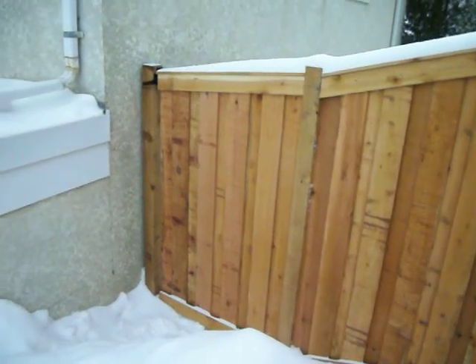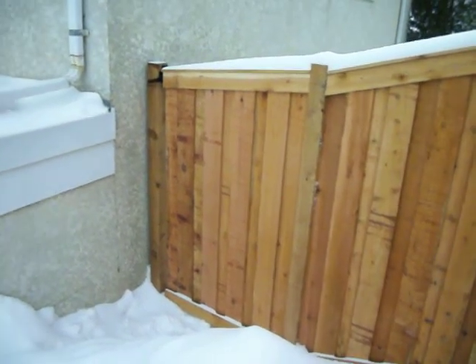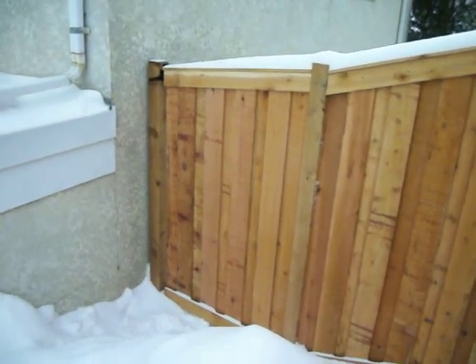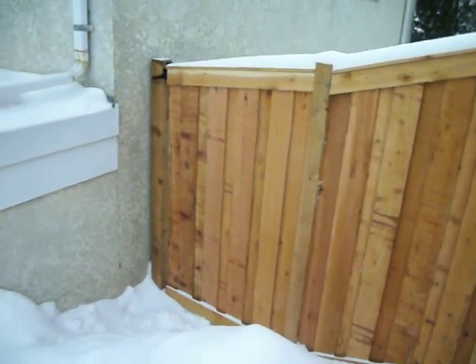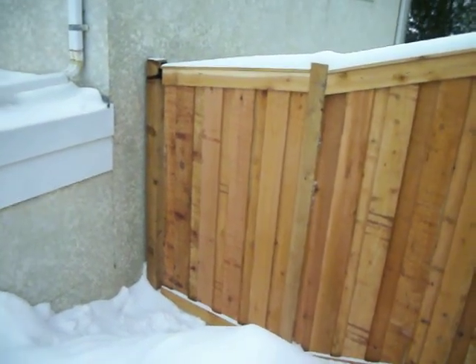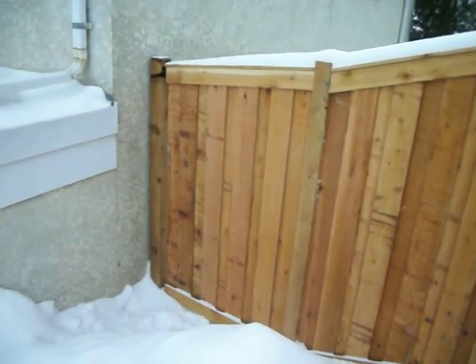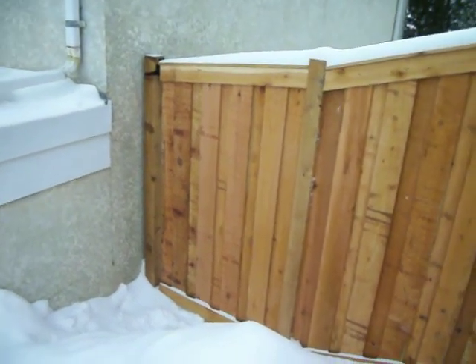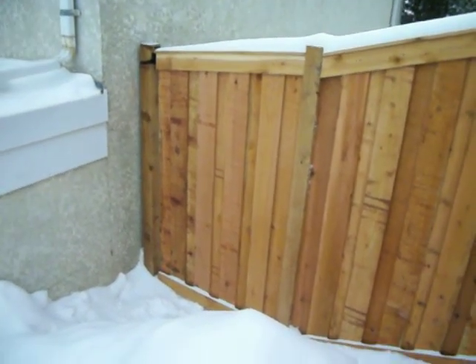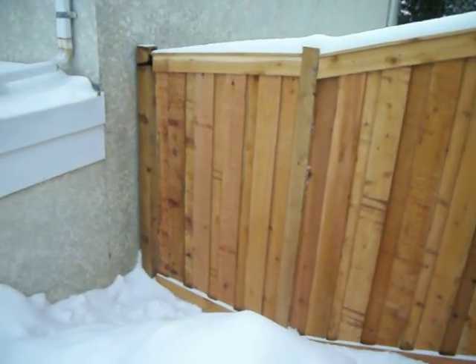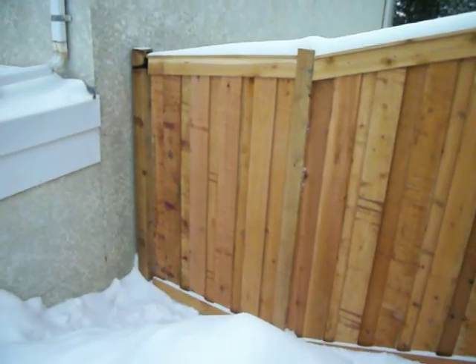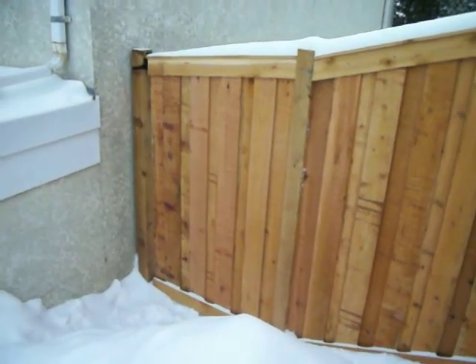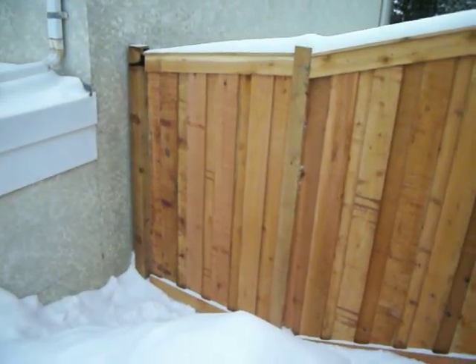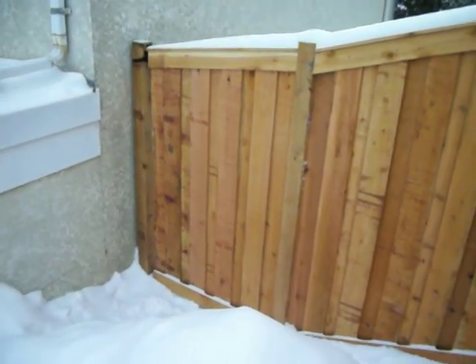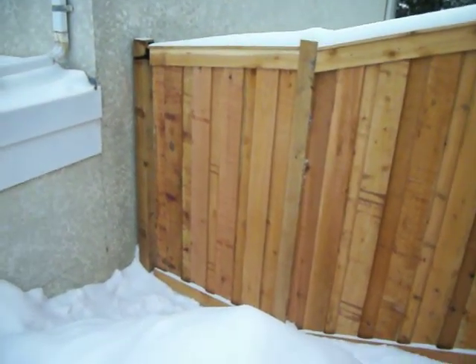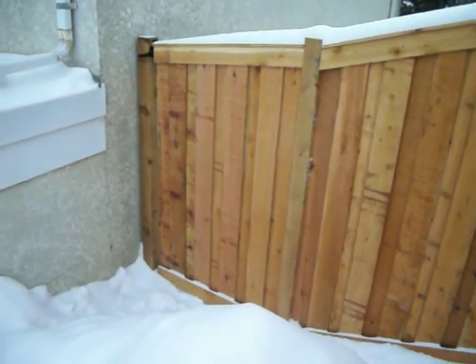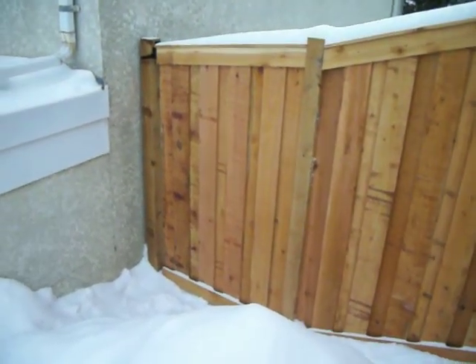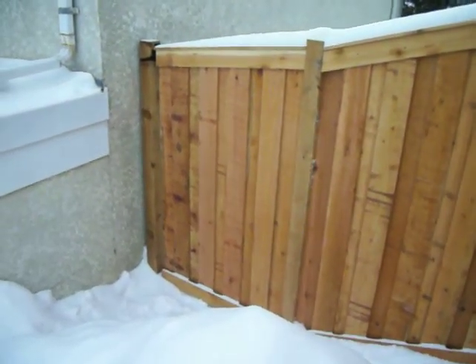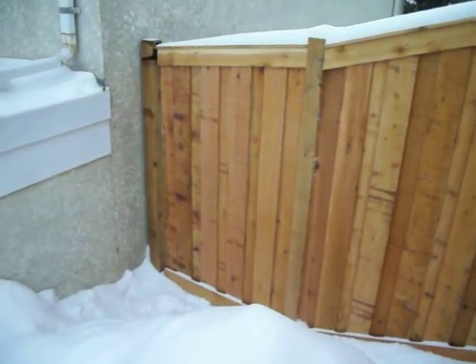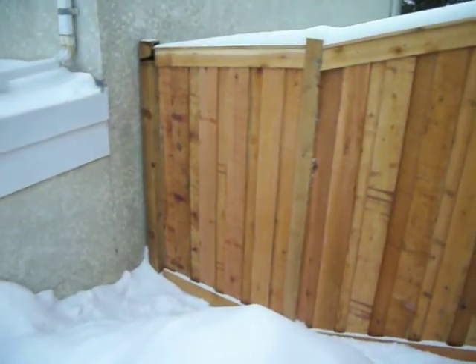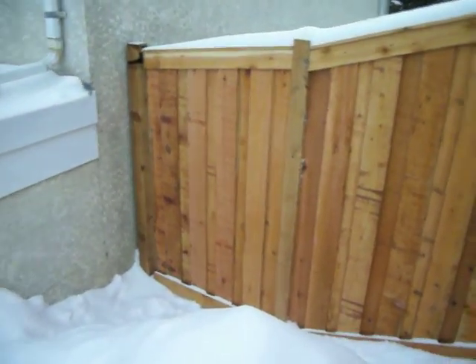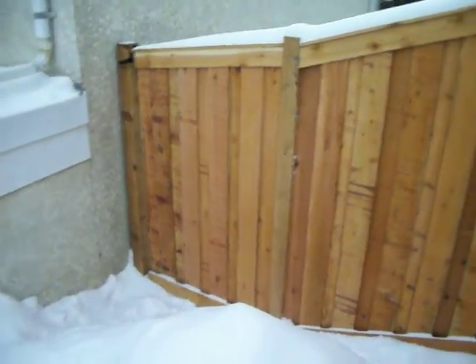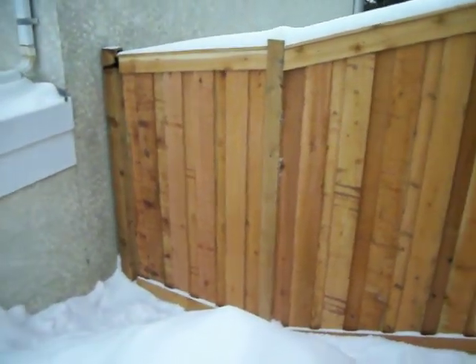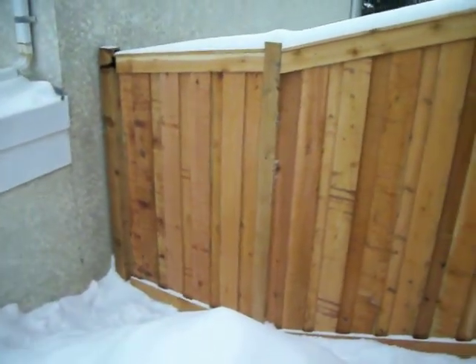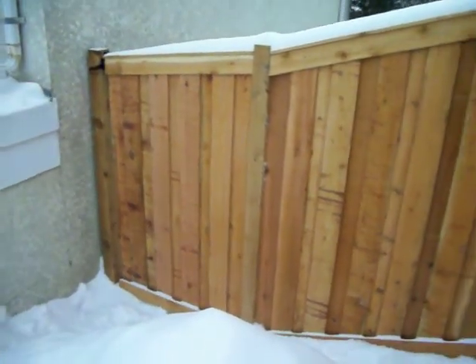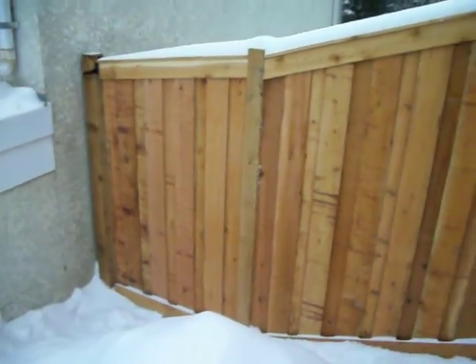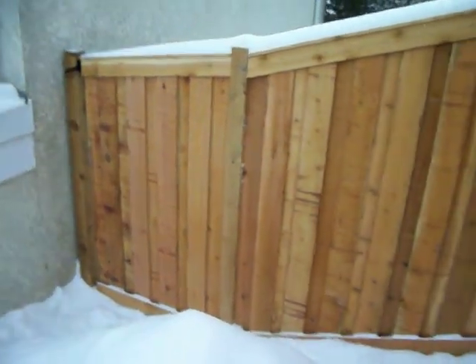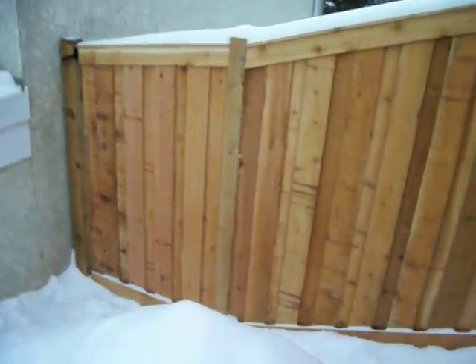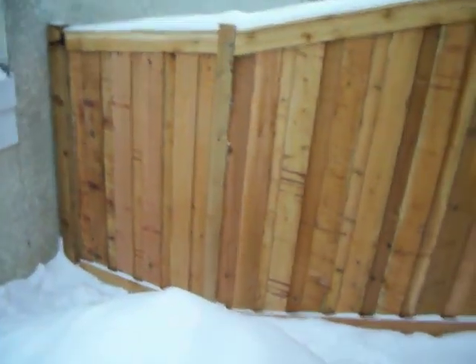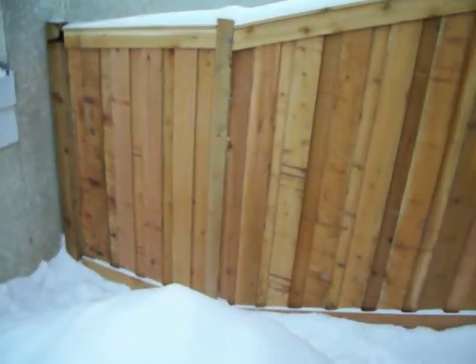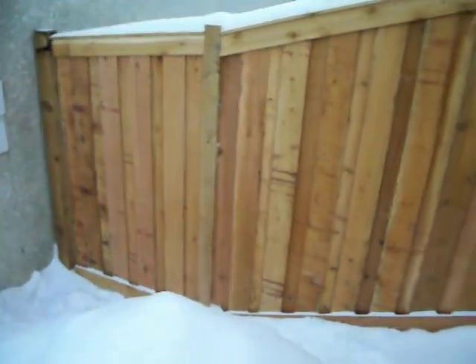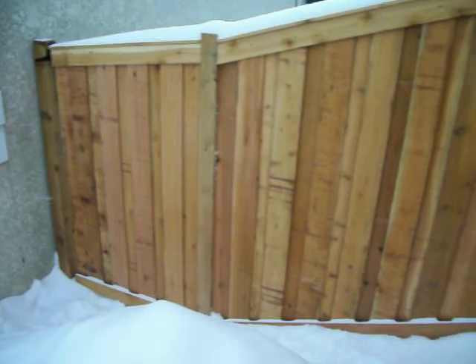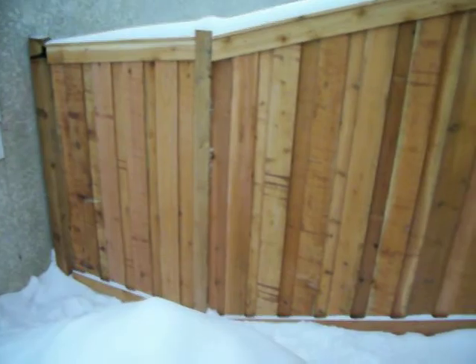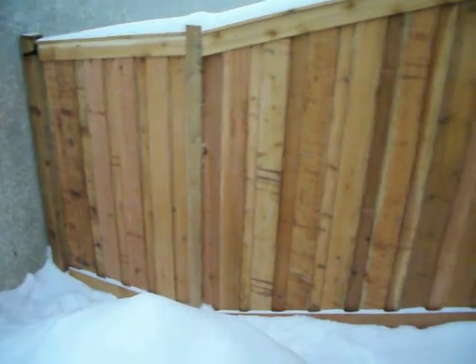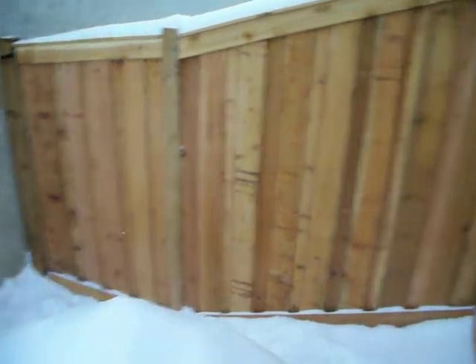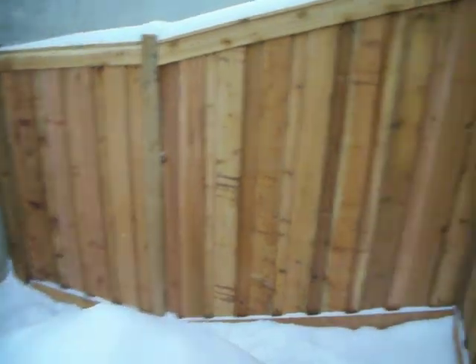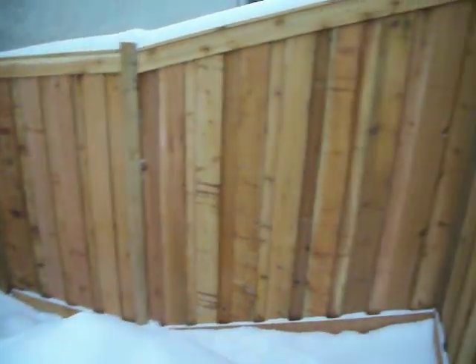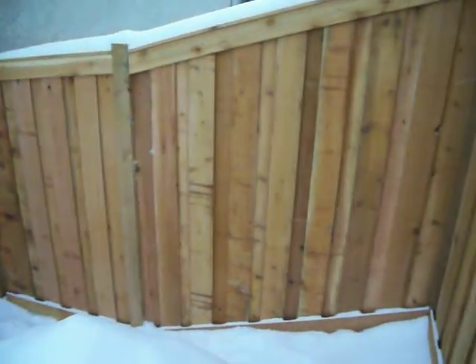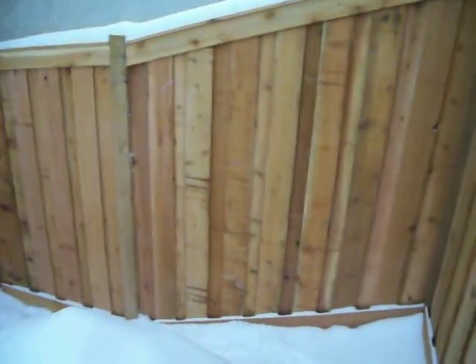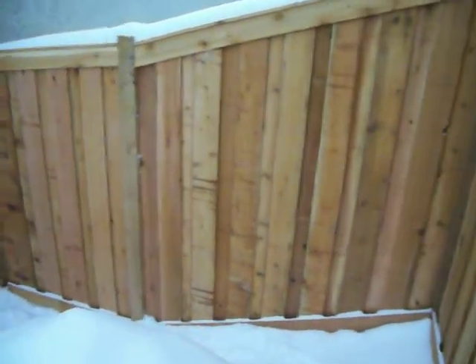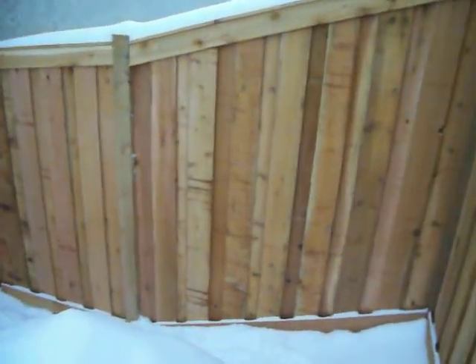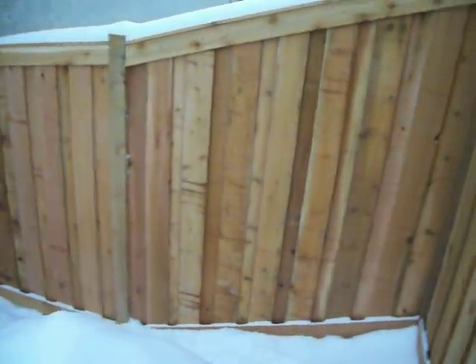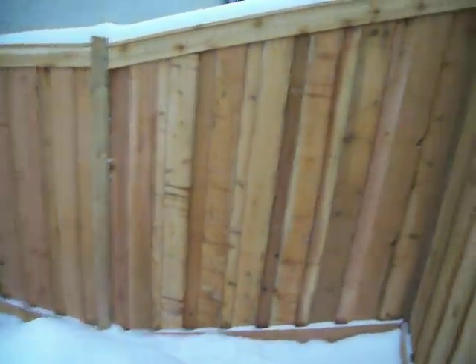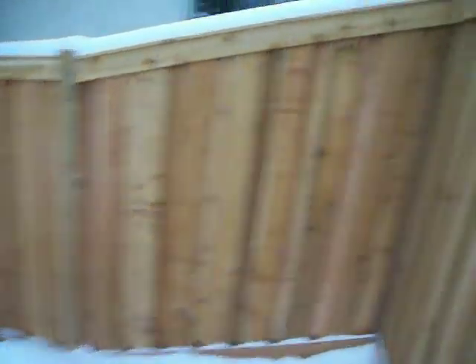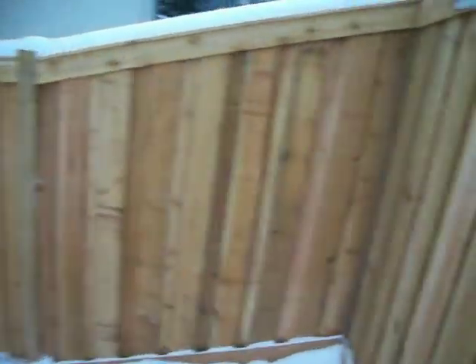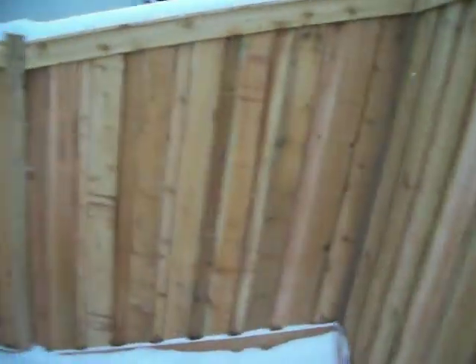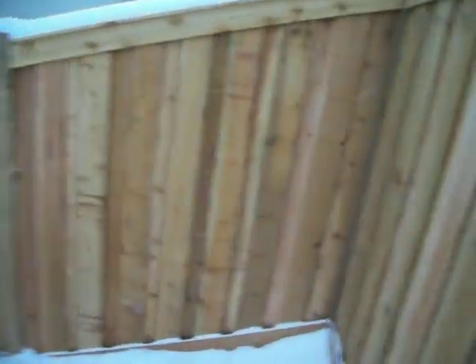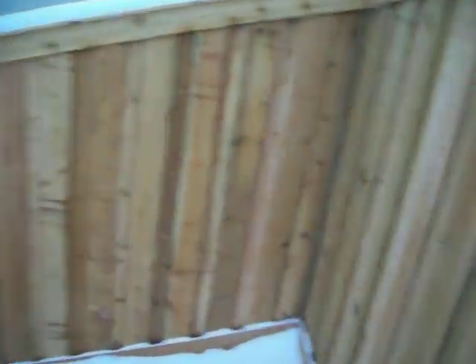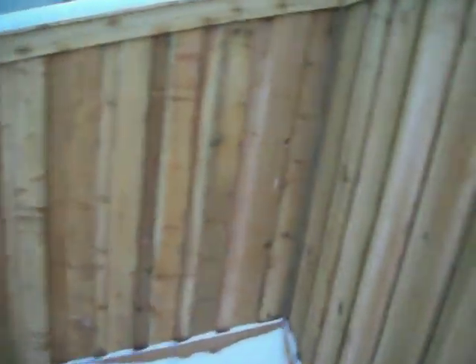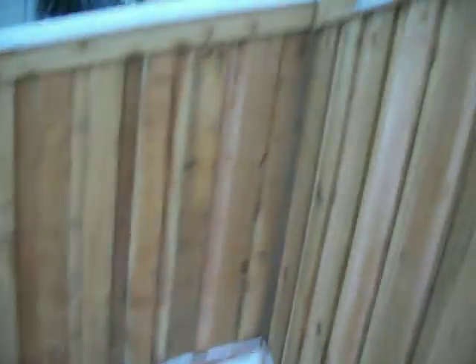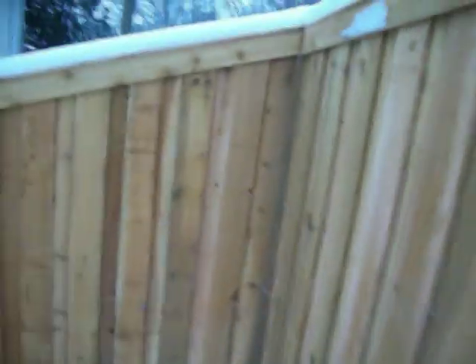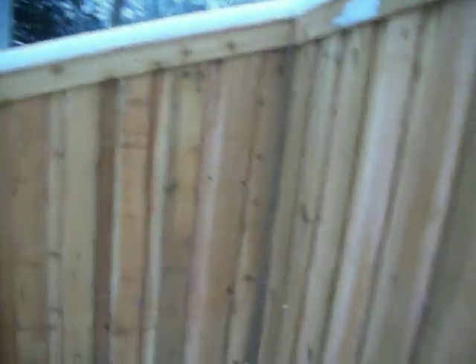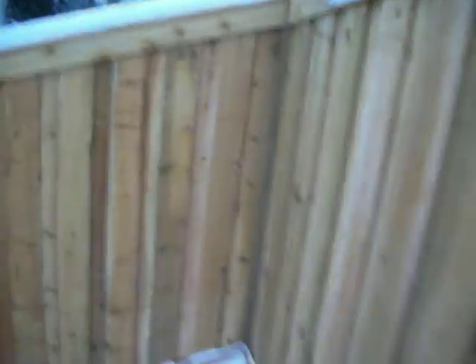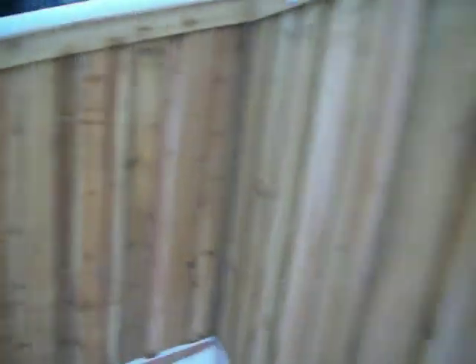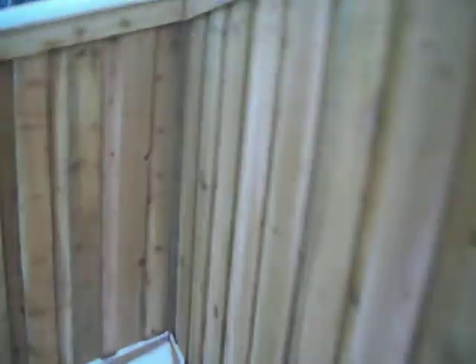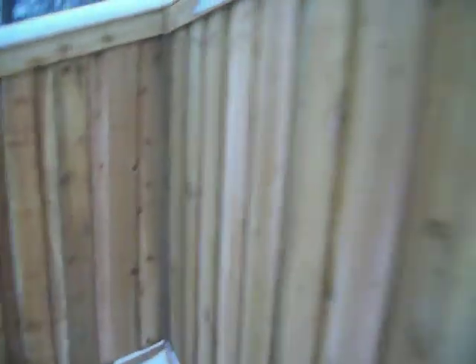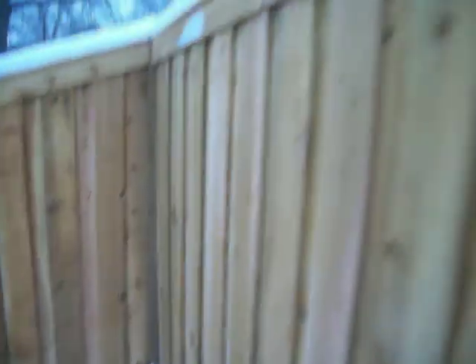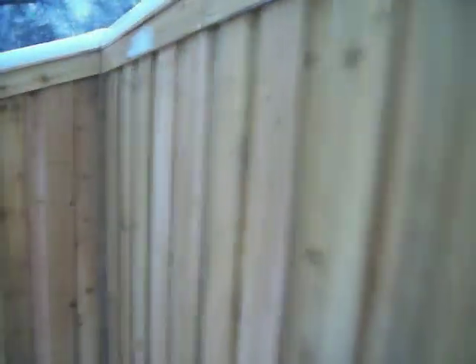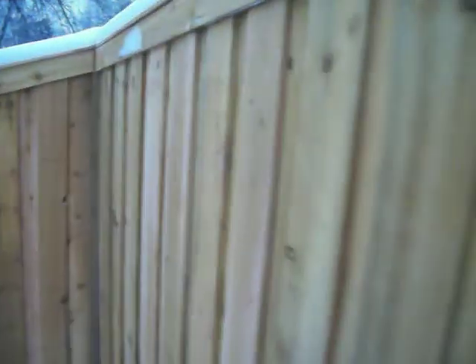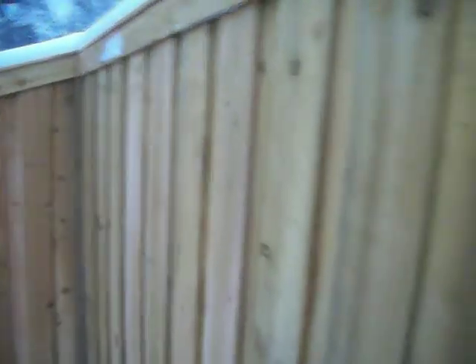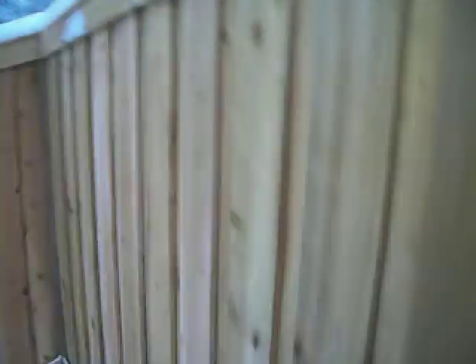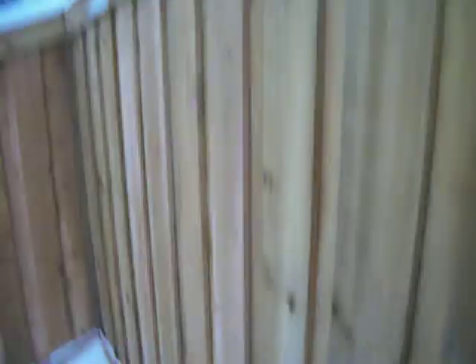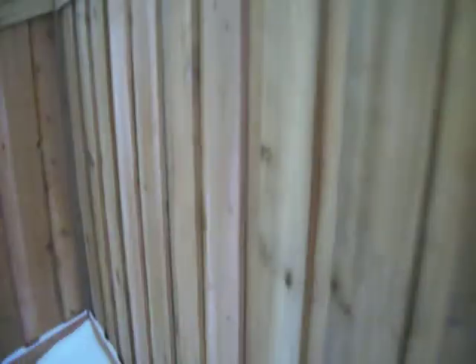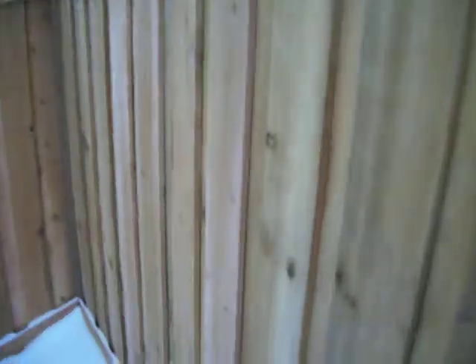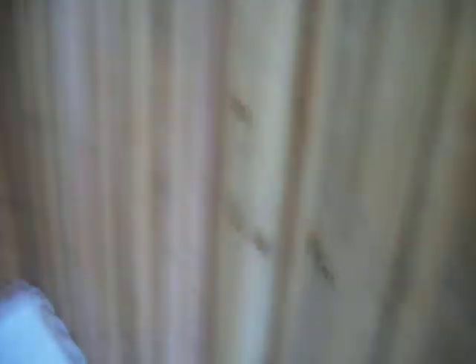Northland Fence, 6 foot cedar frame batting board — picture frame, we call it.